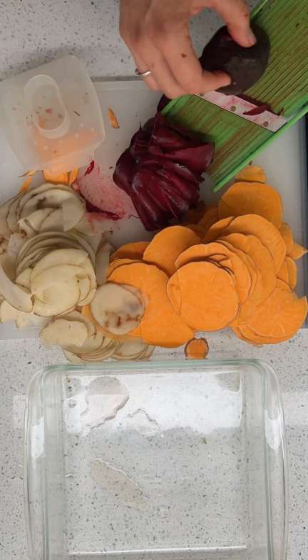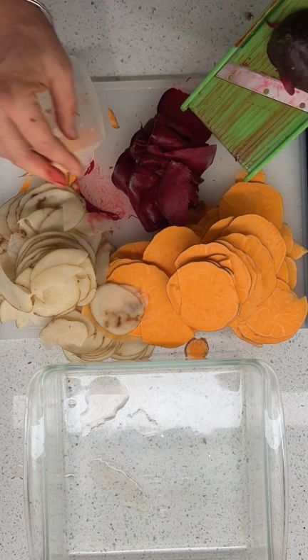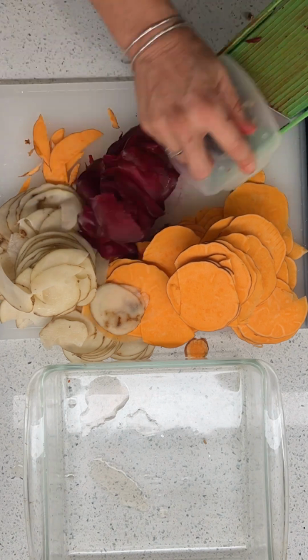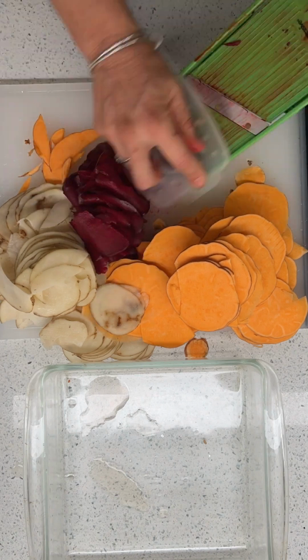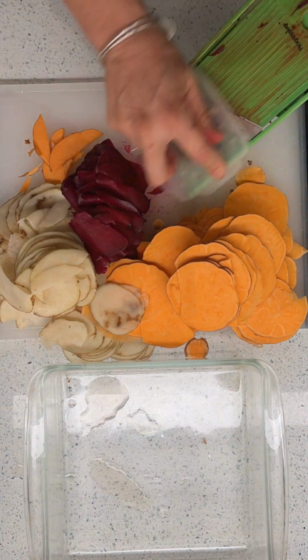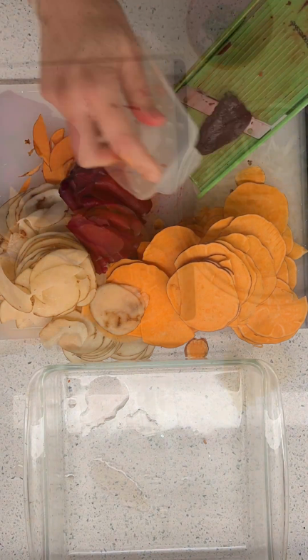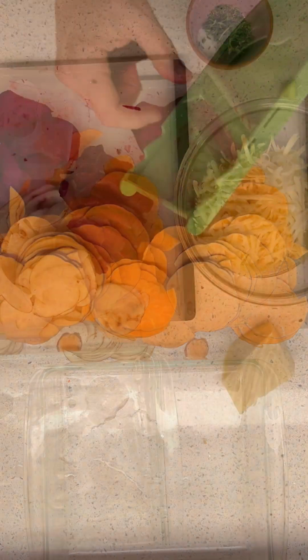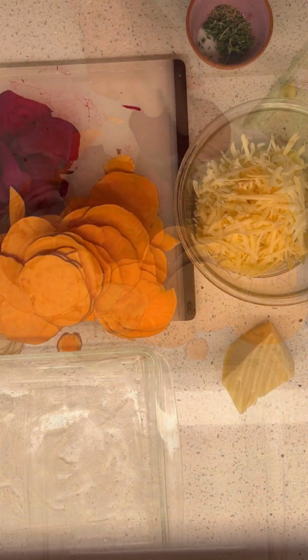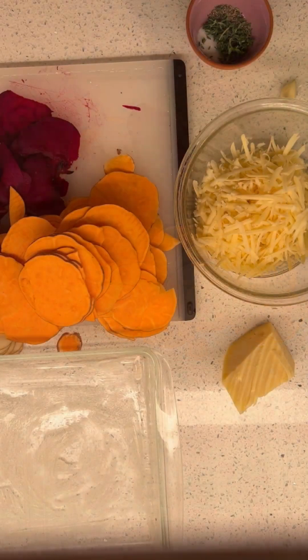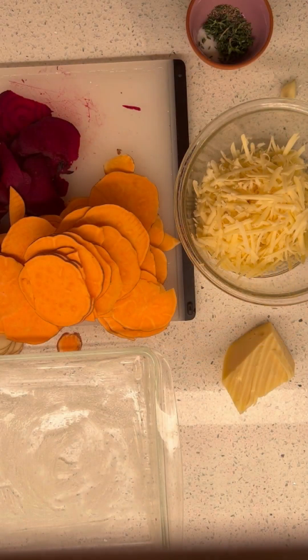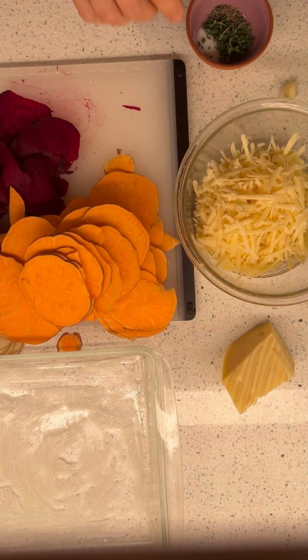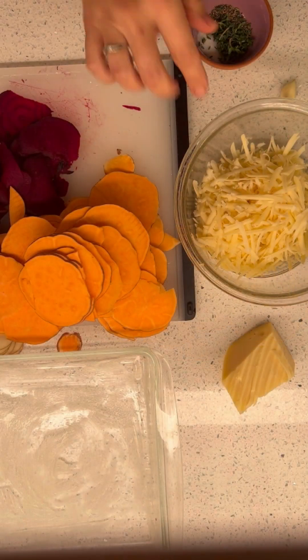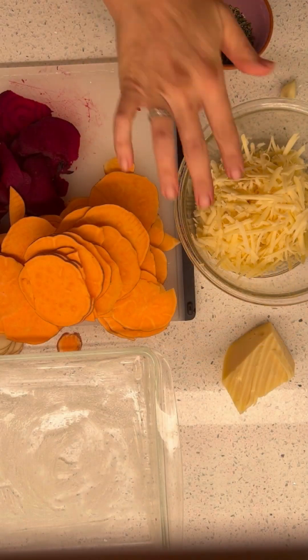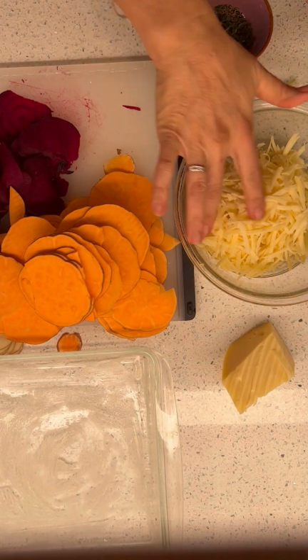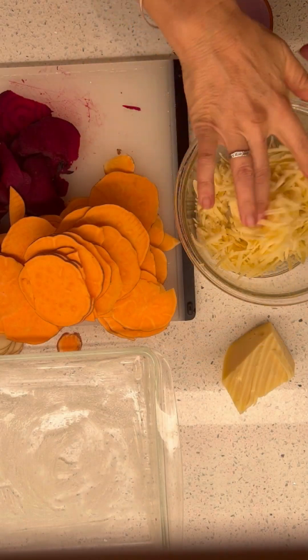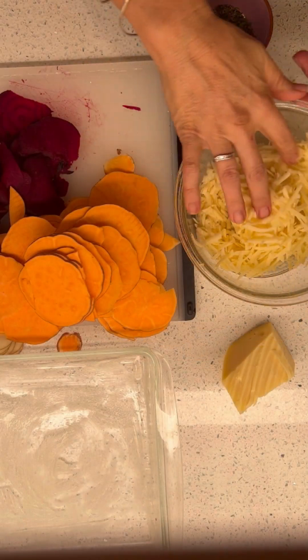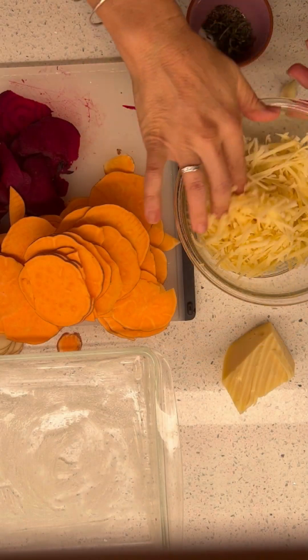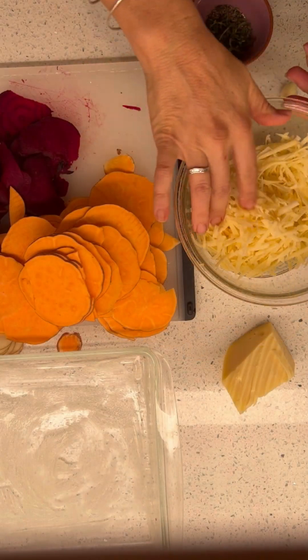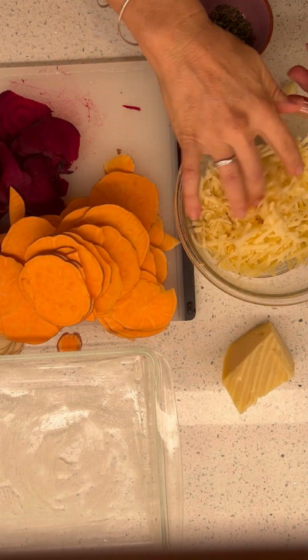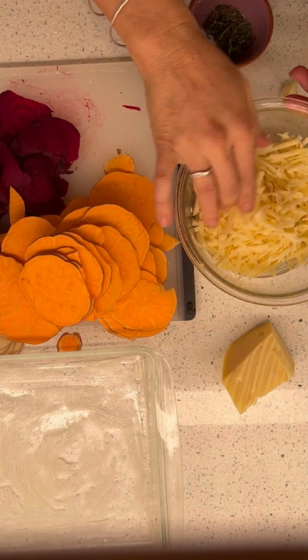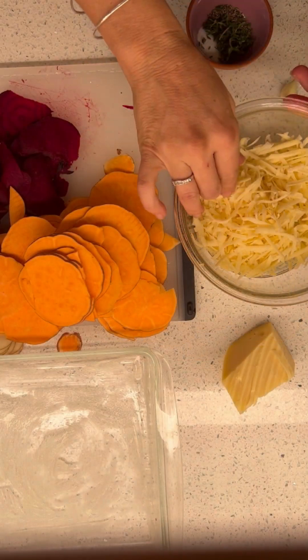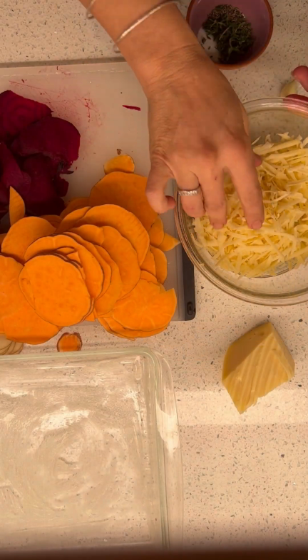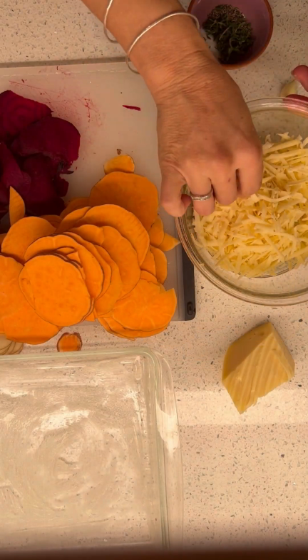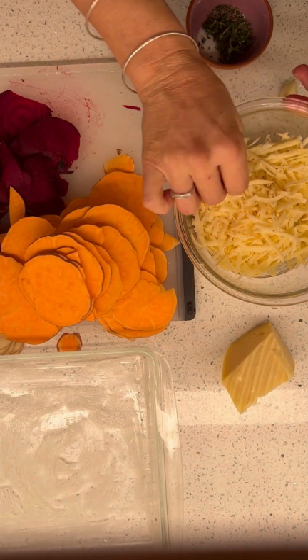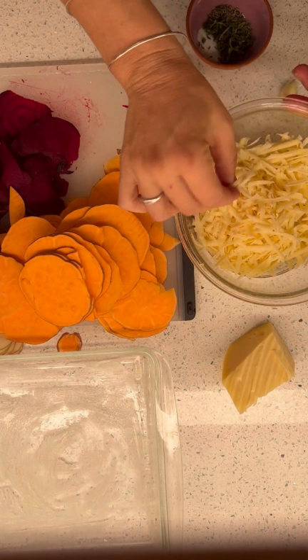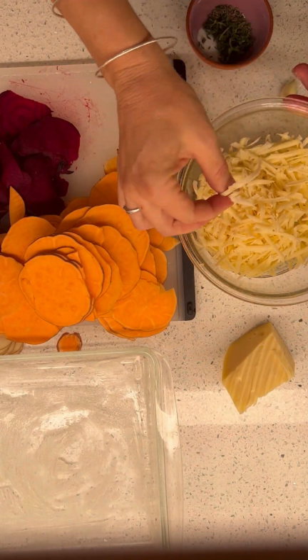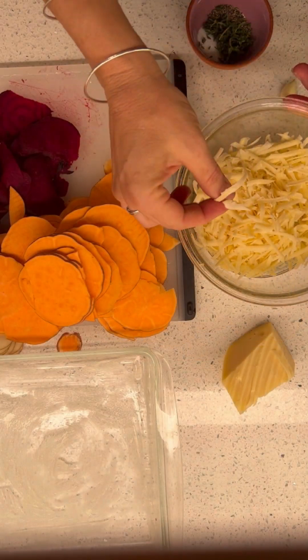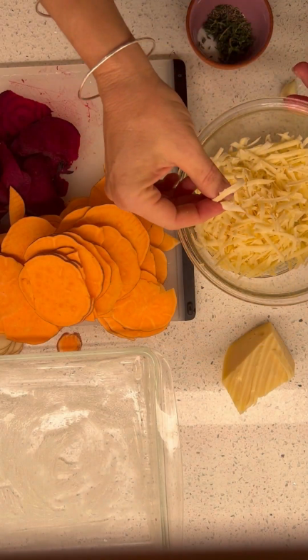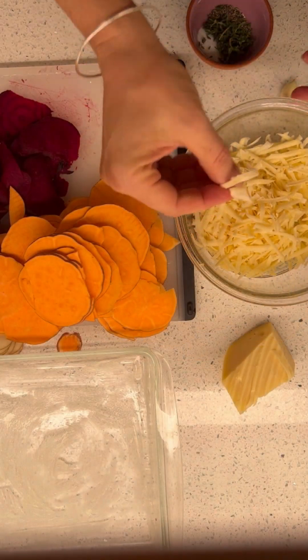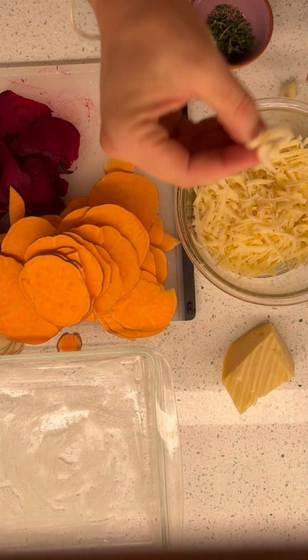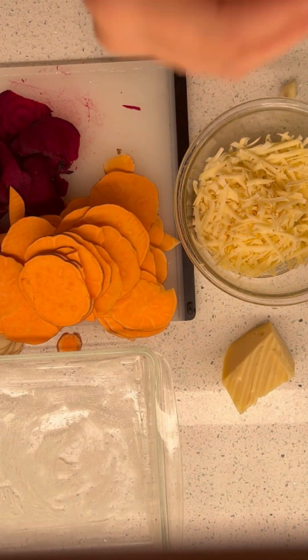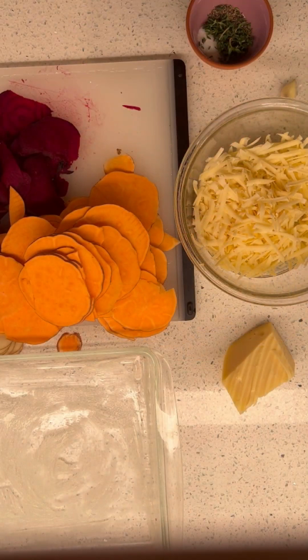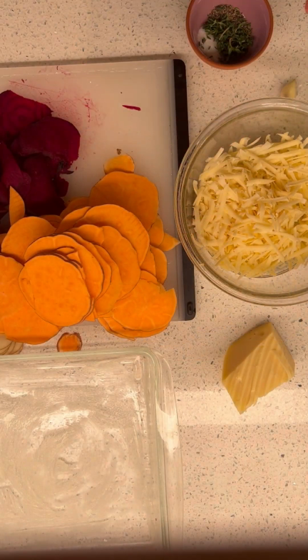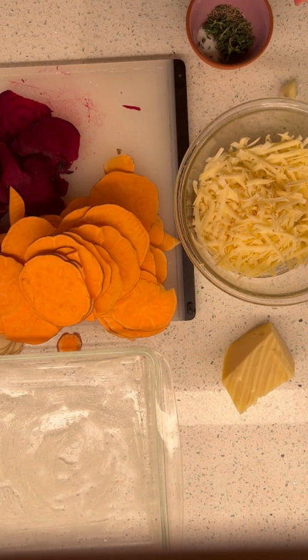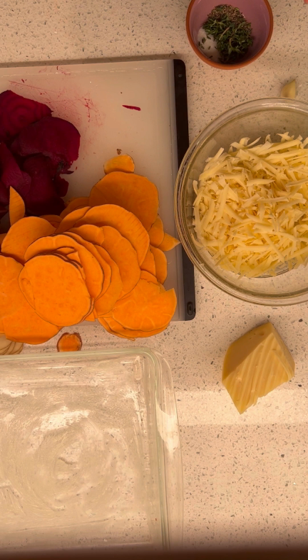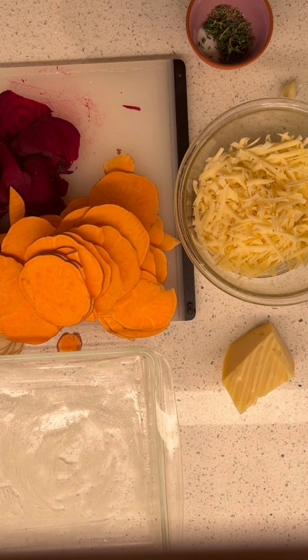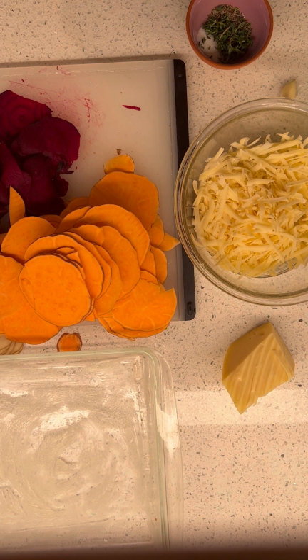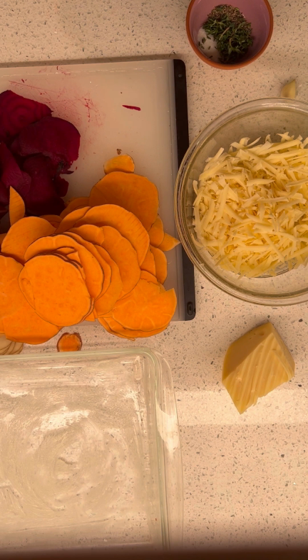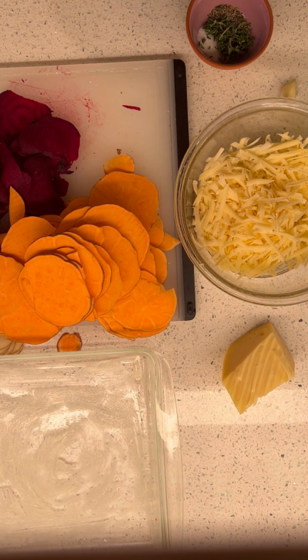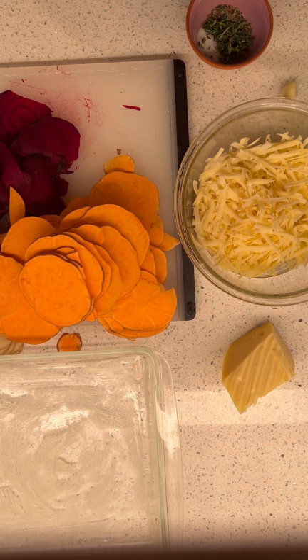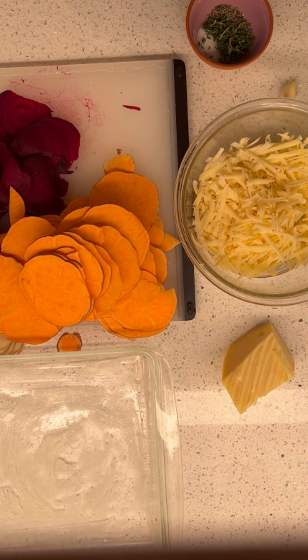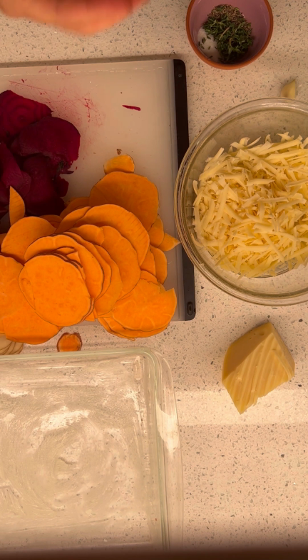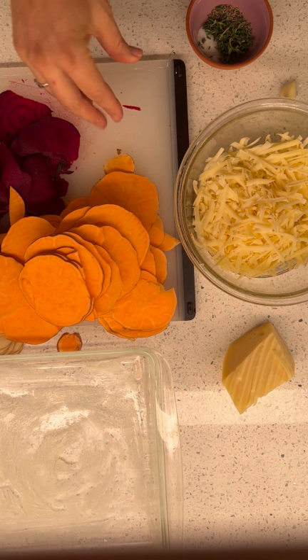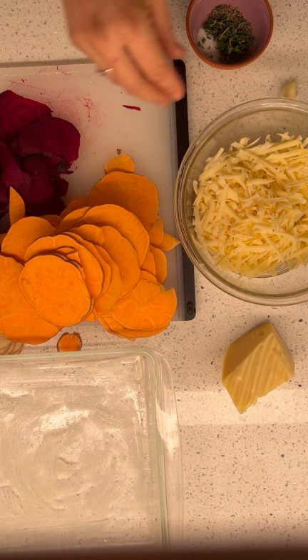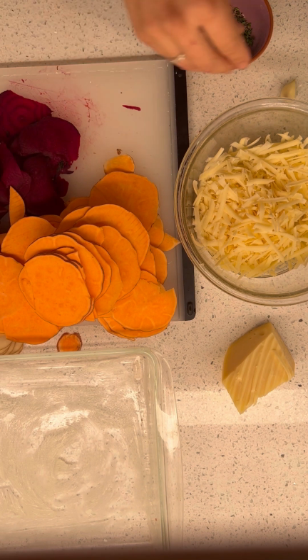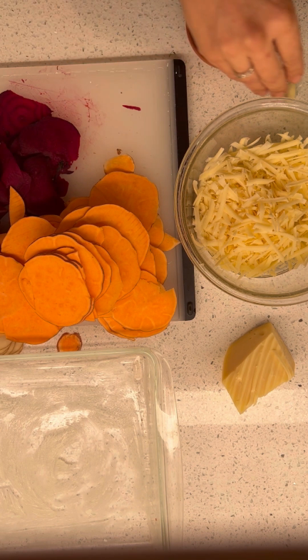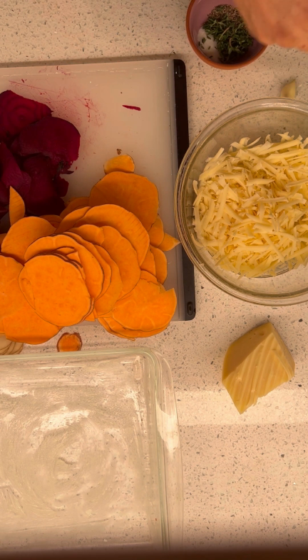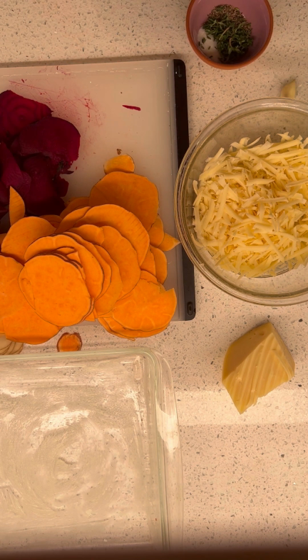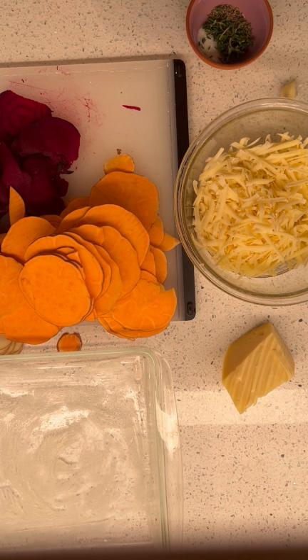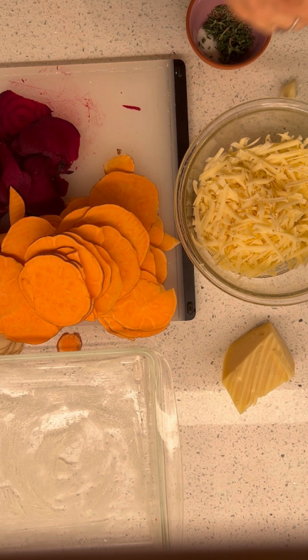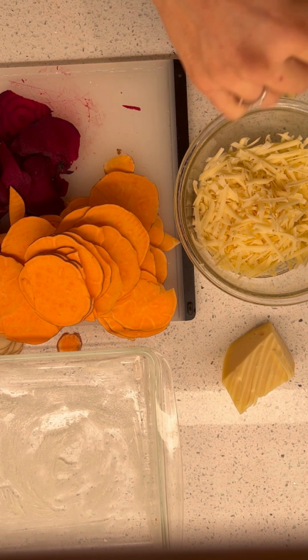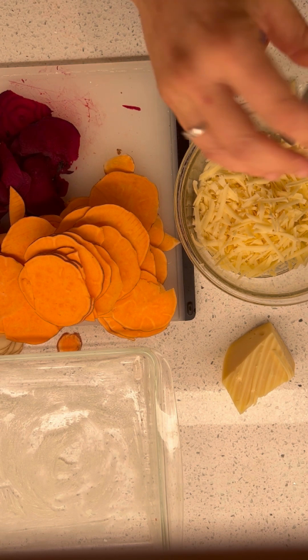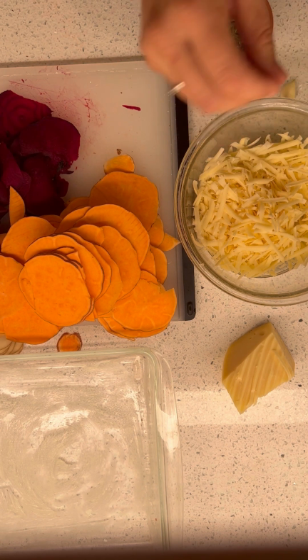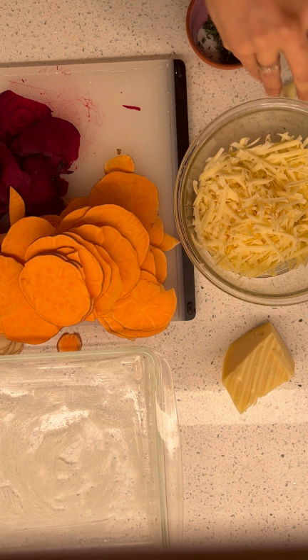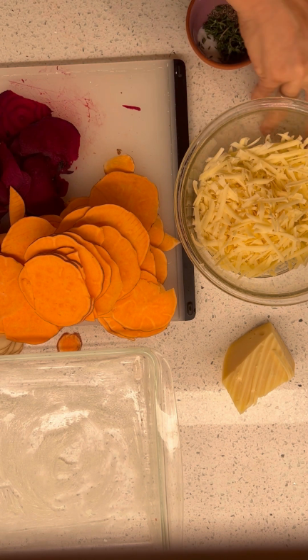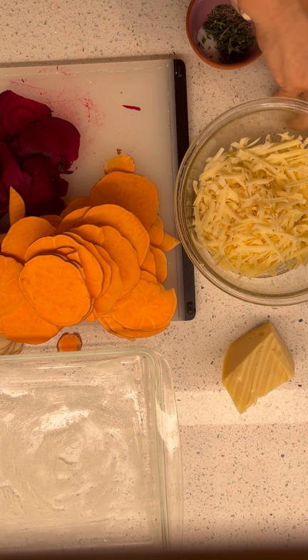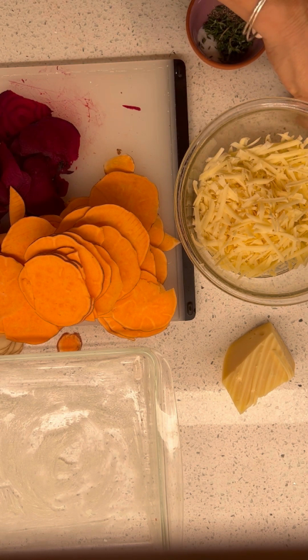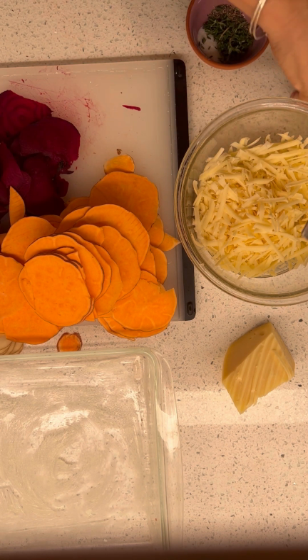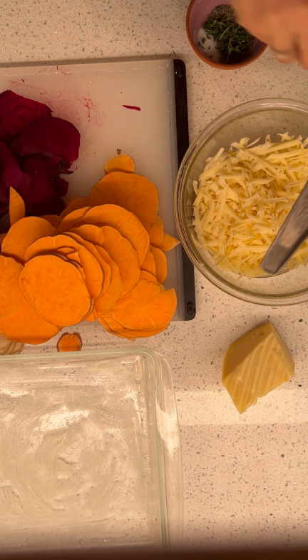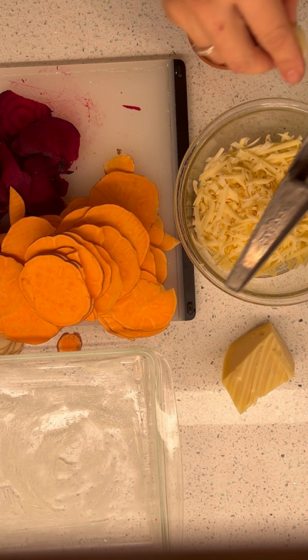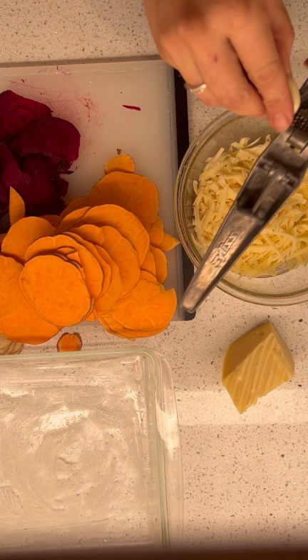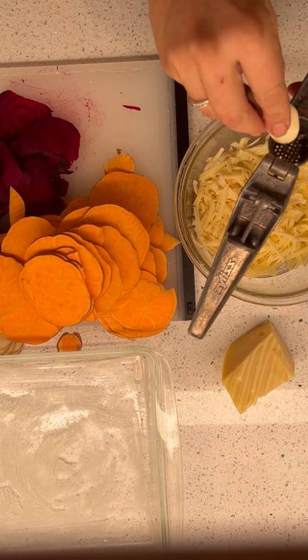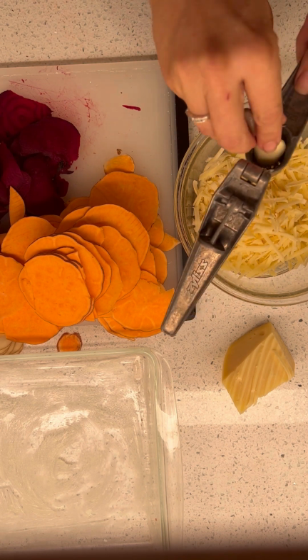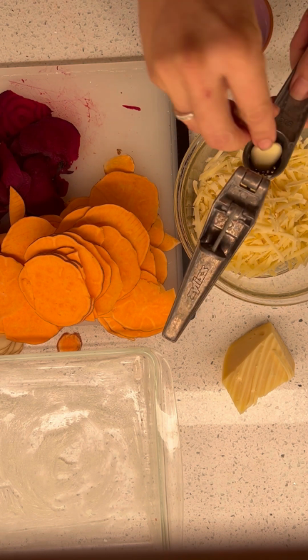This is where it gets super fun. I grated some cheese. I'm going to taste it — I'm not sure it's good. It's fantastic.